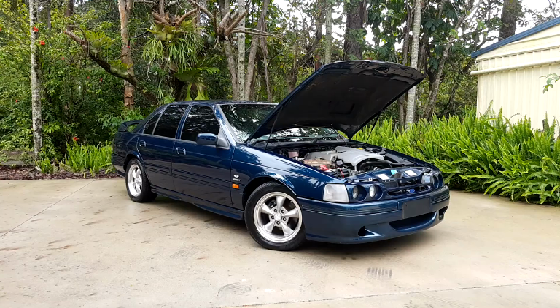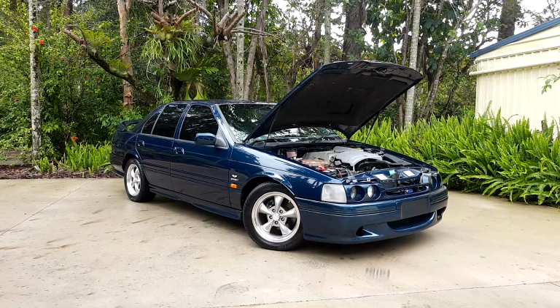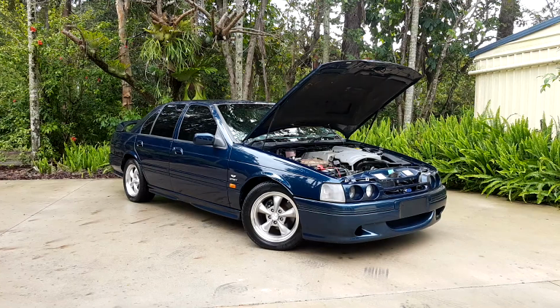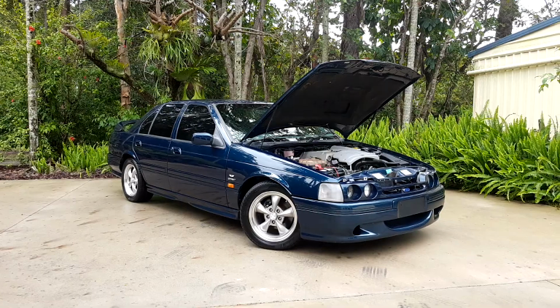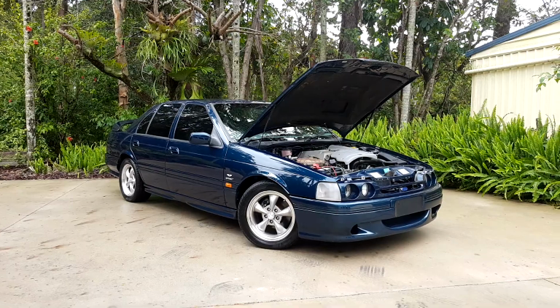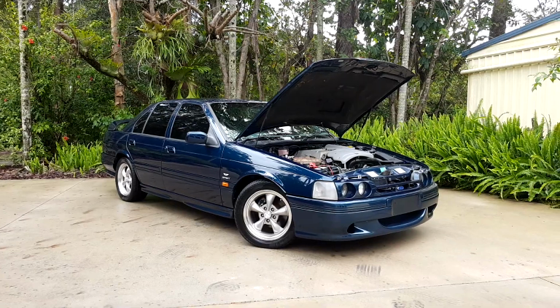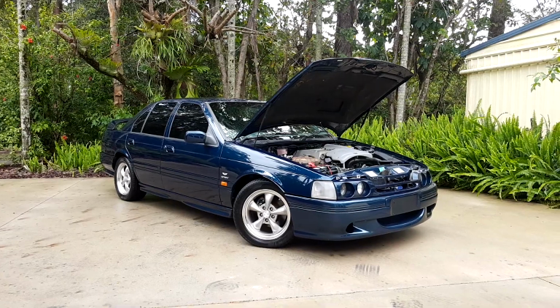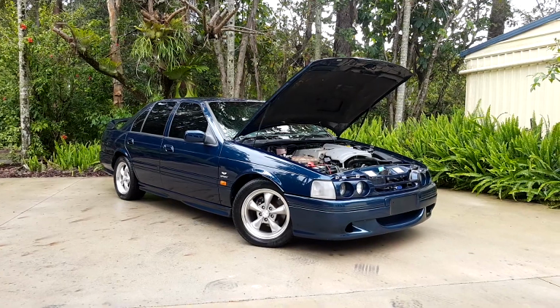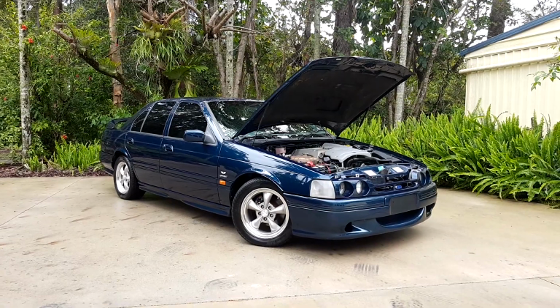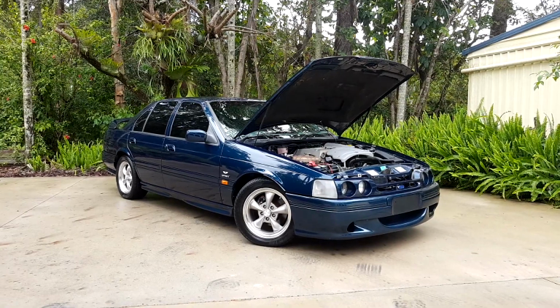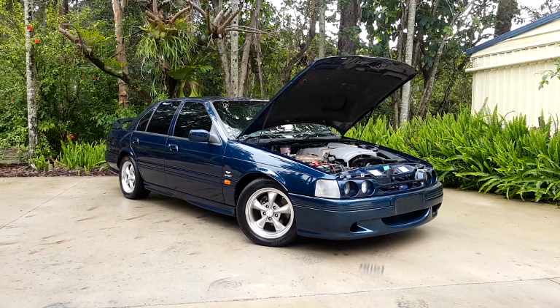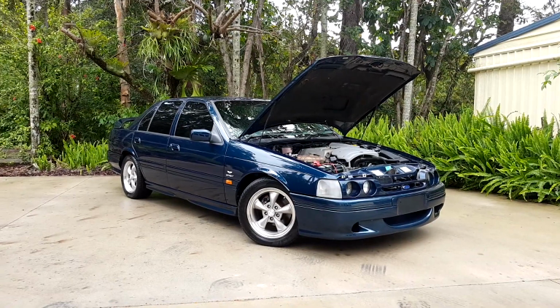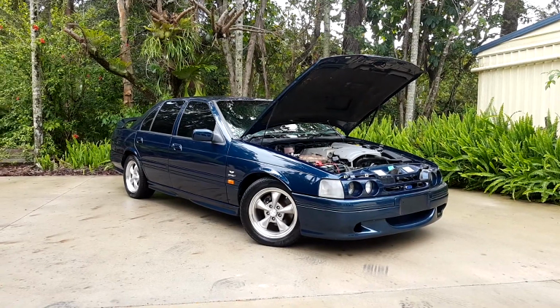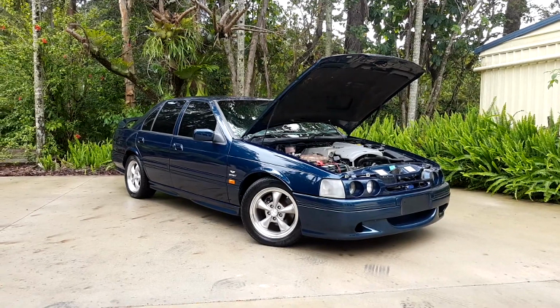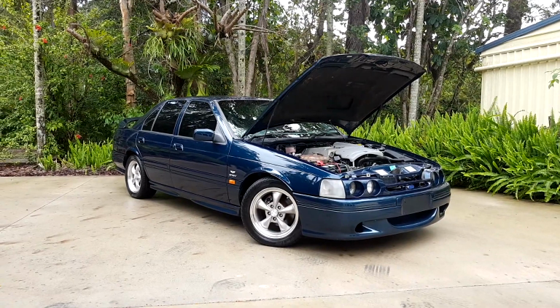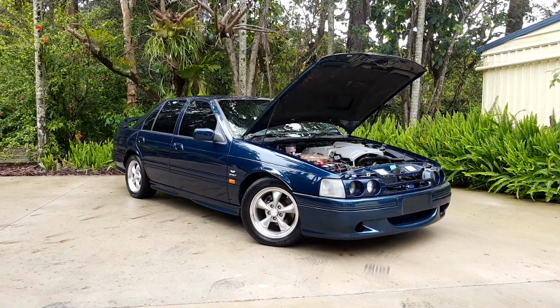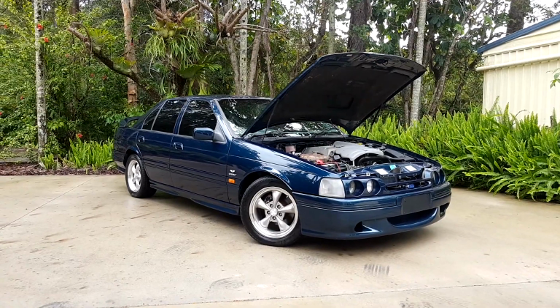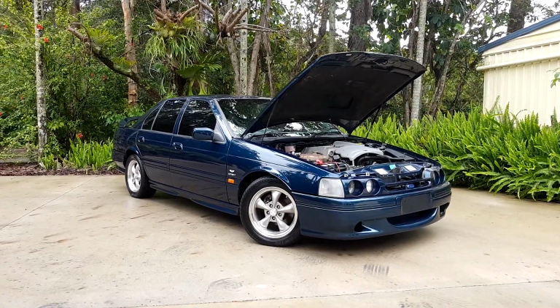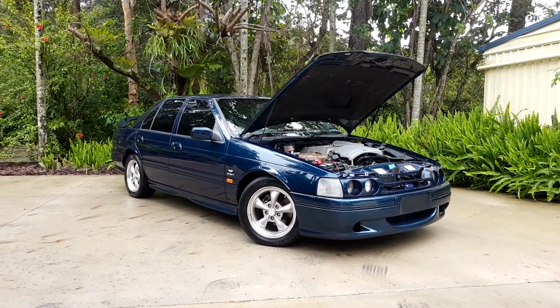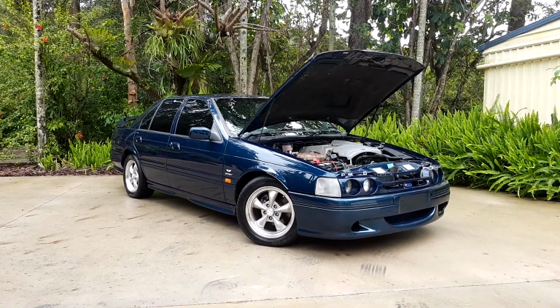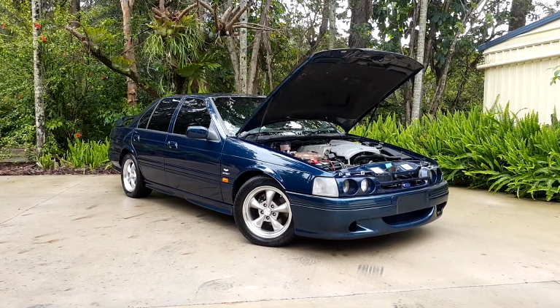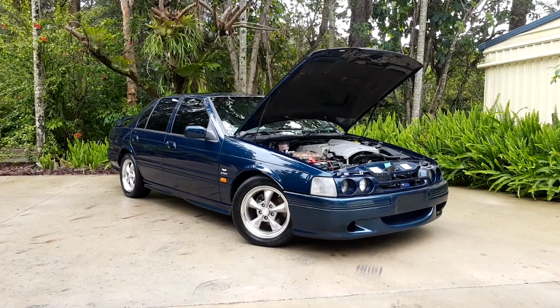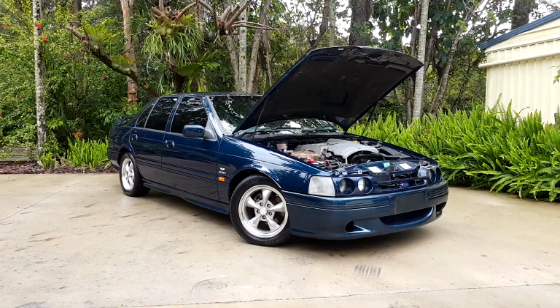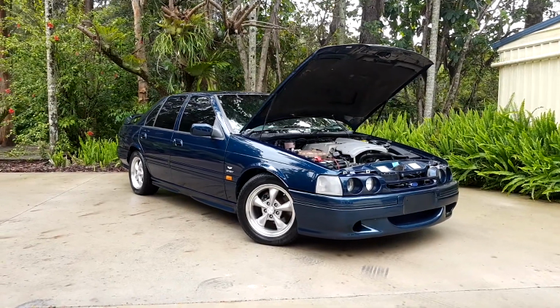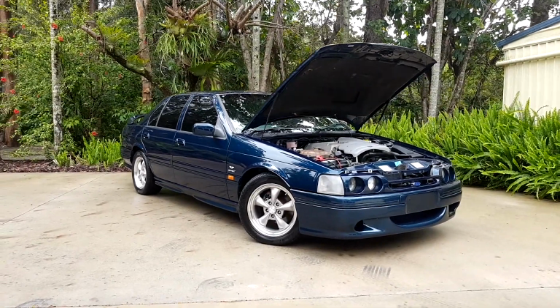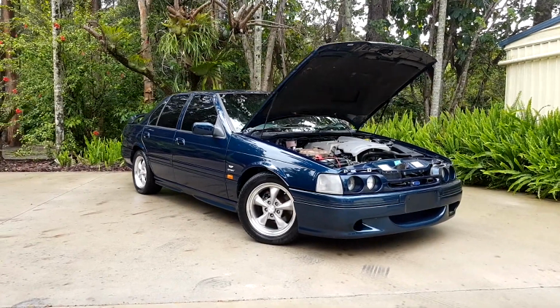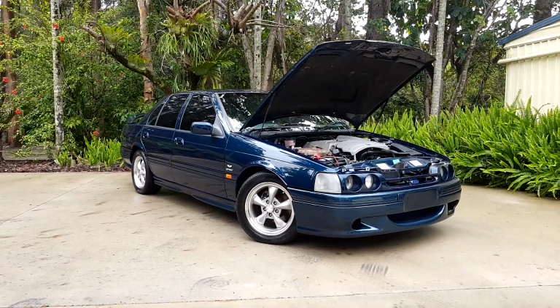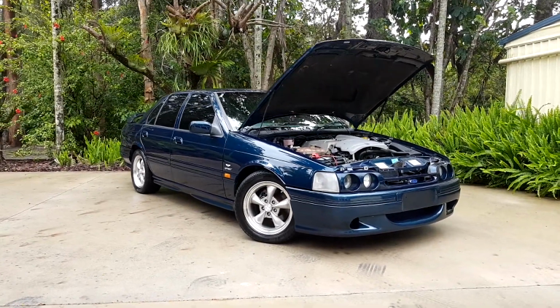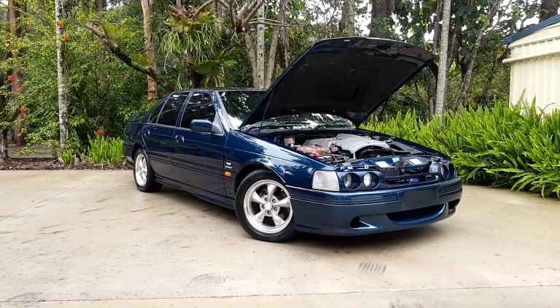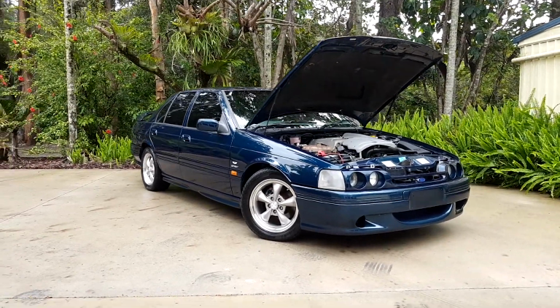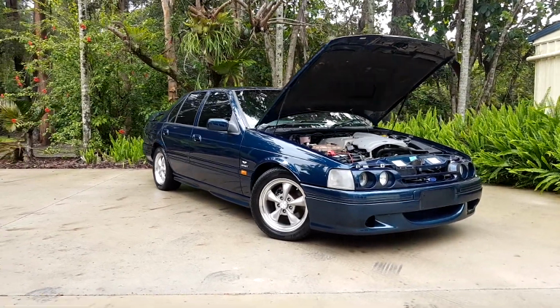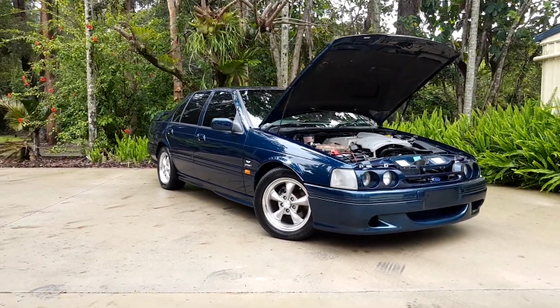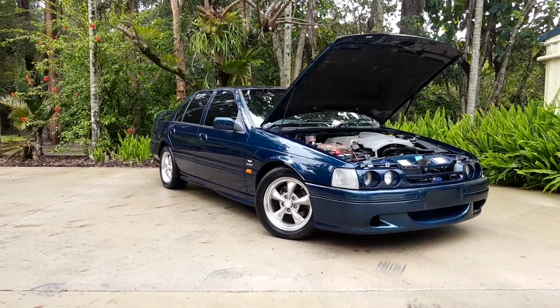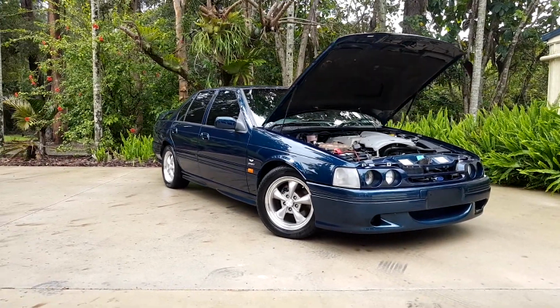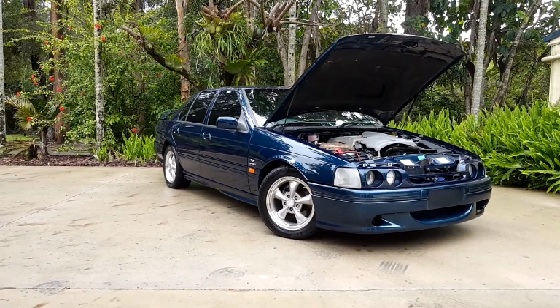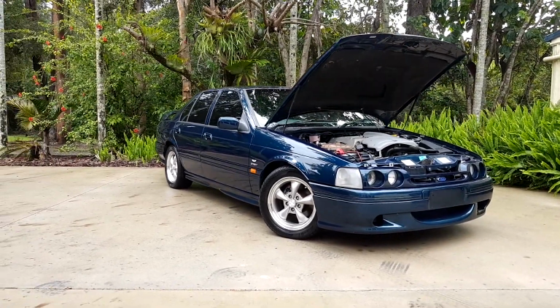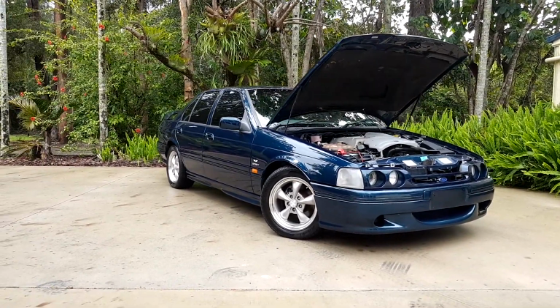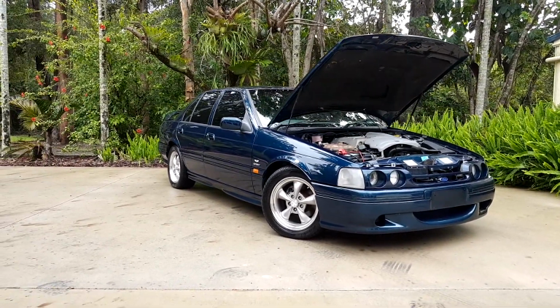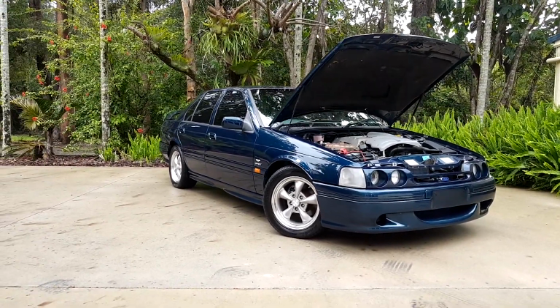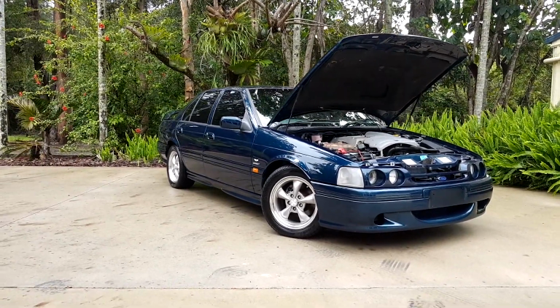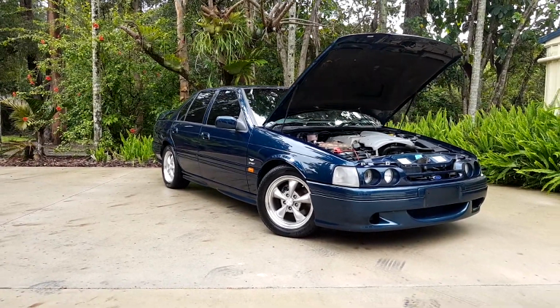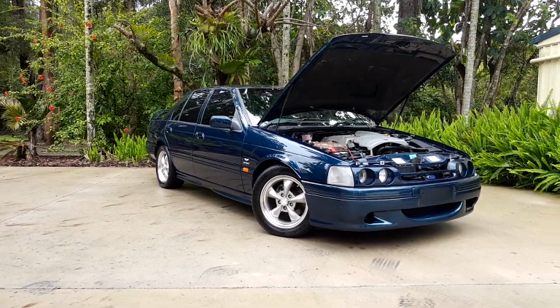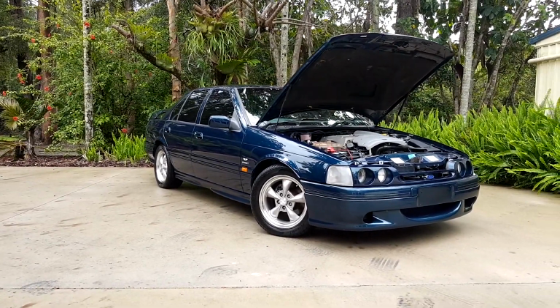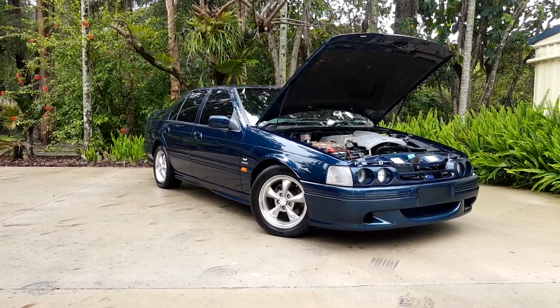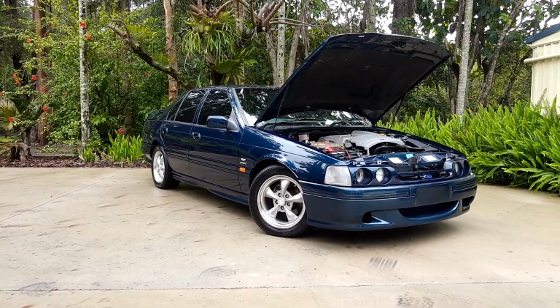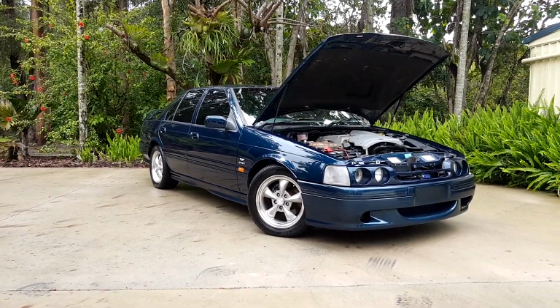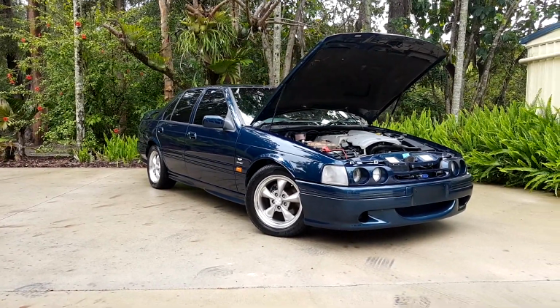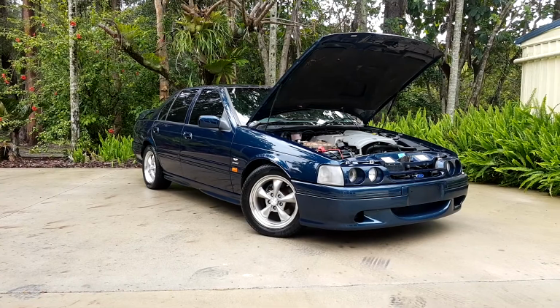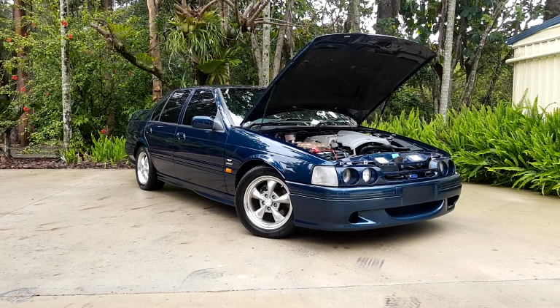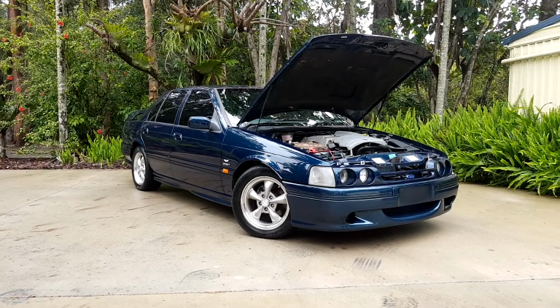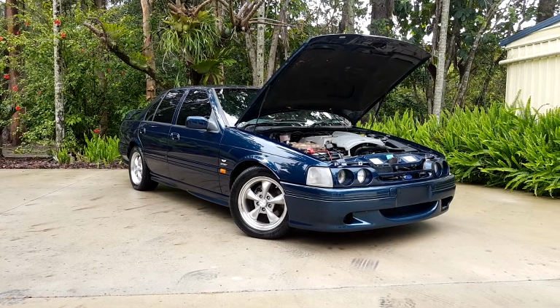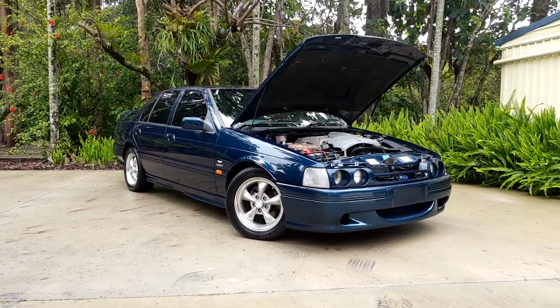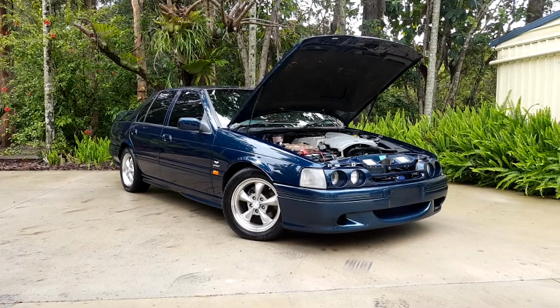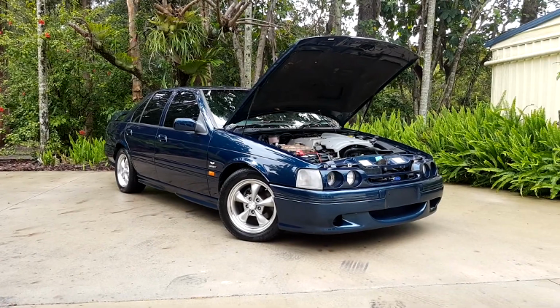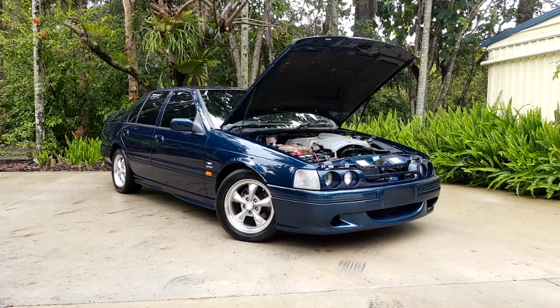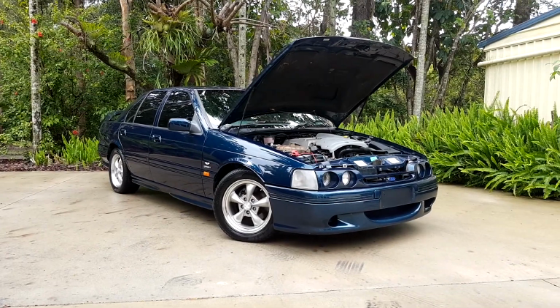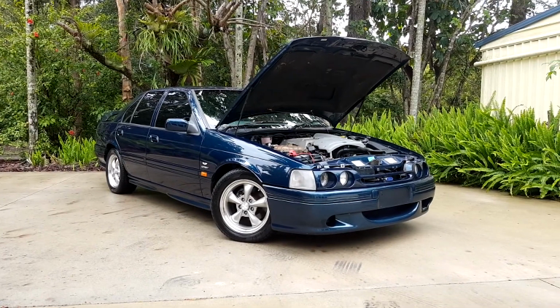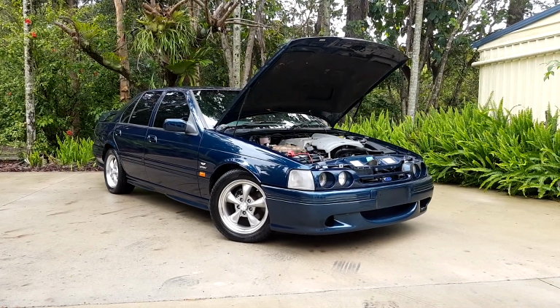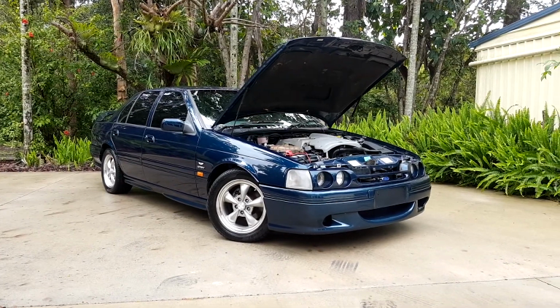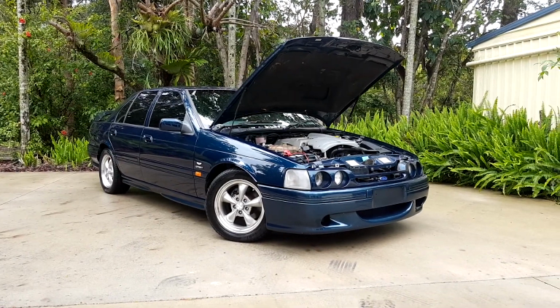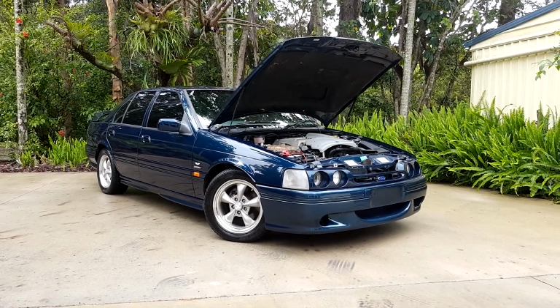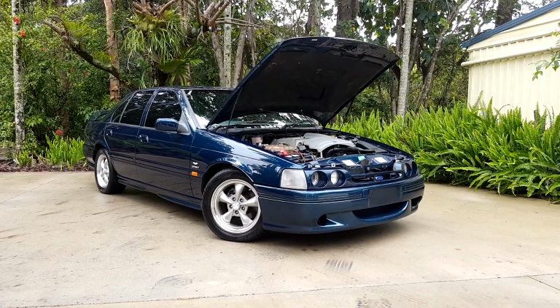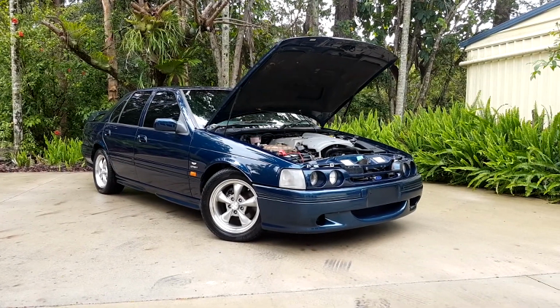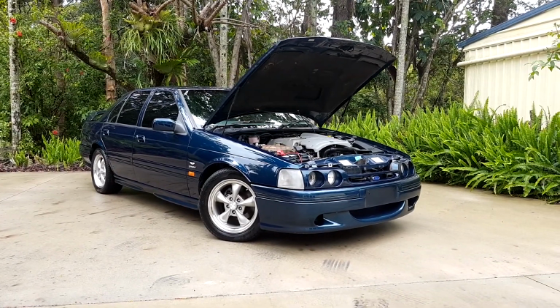Hi, welcome to Soldier Car. Today we're here to look at this amazing 1993 Ford Falcon XR8 Sprint.